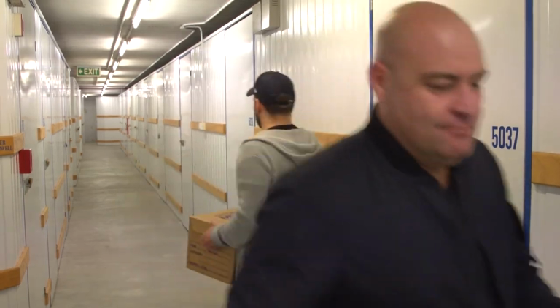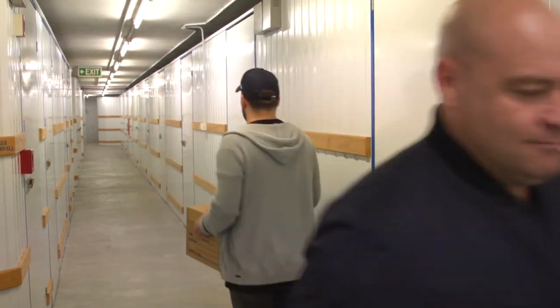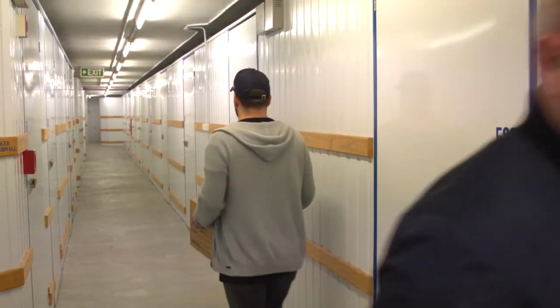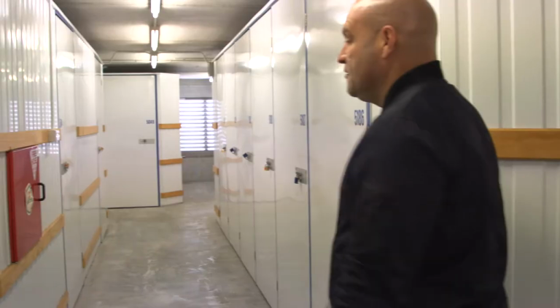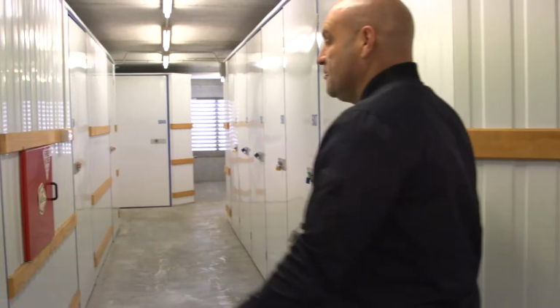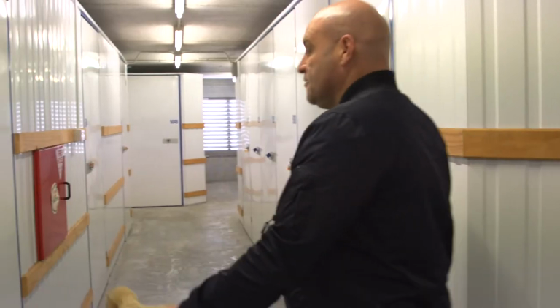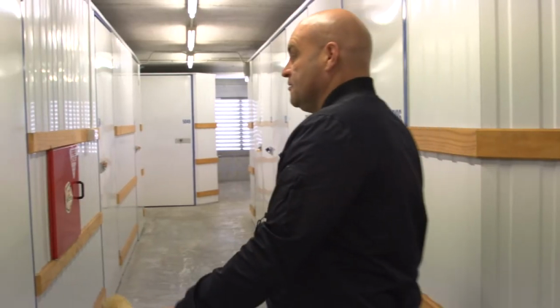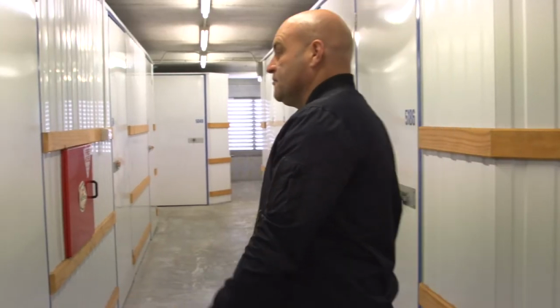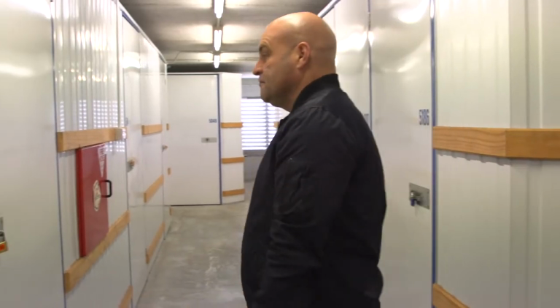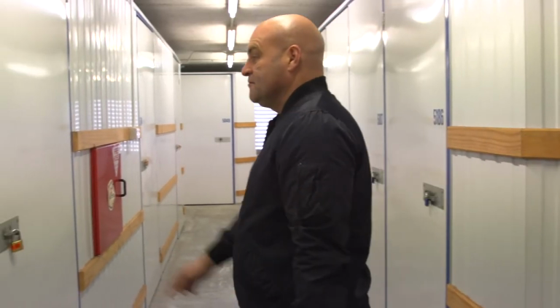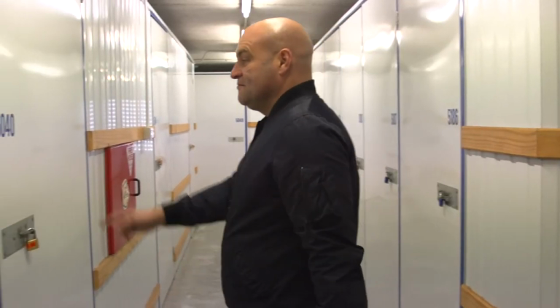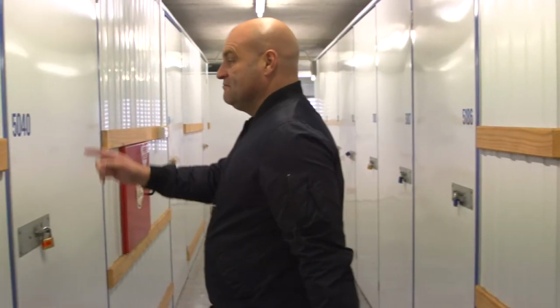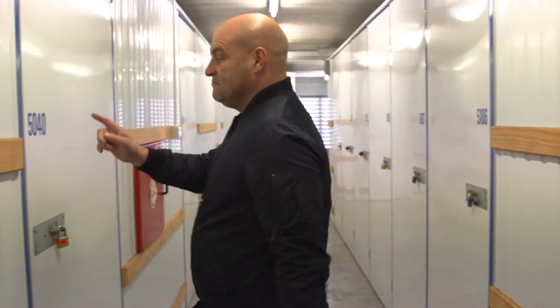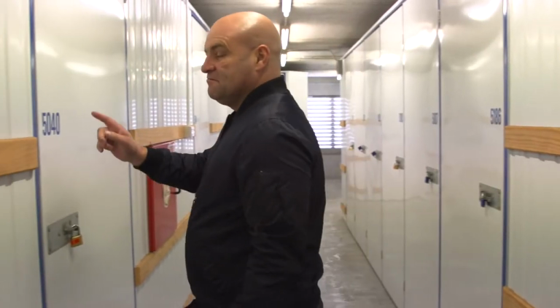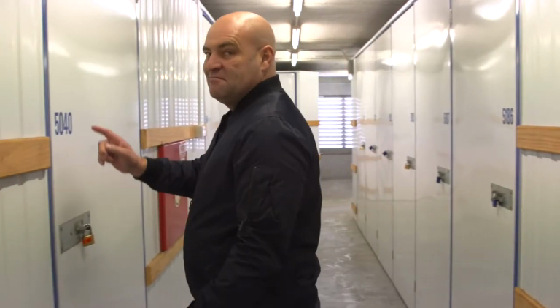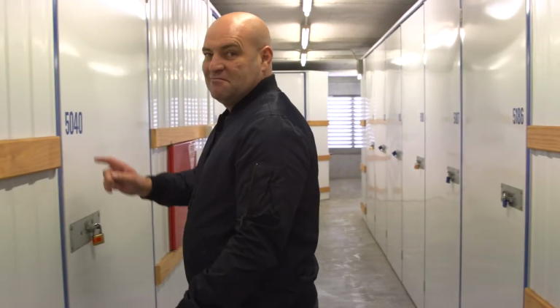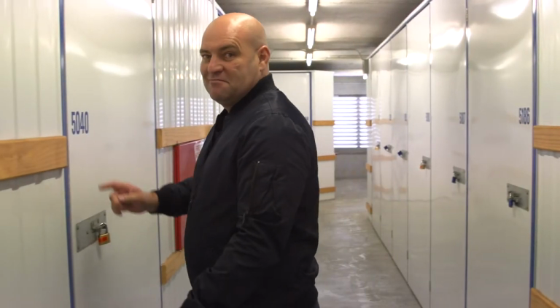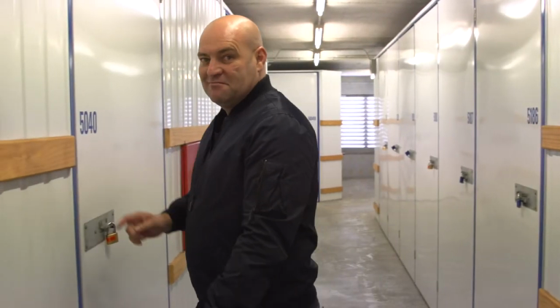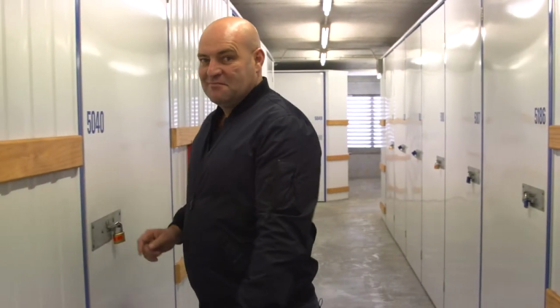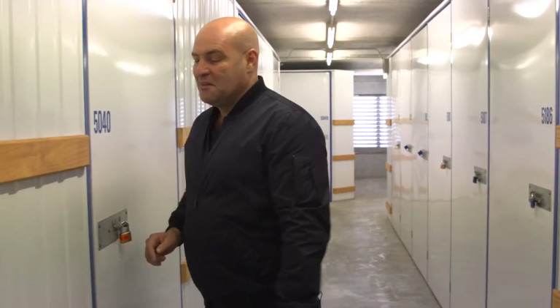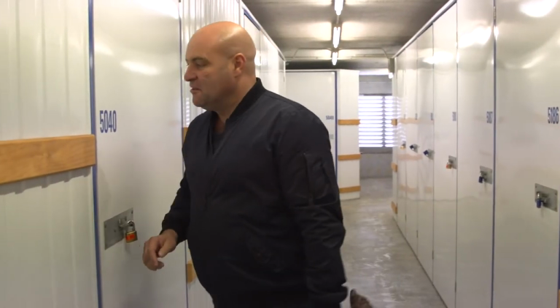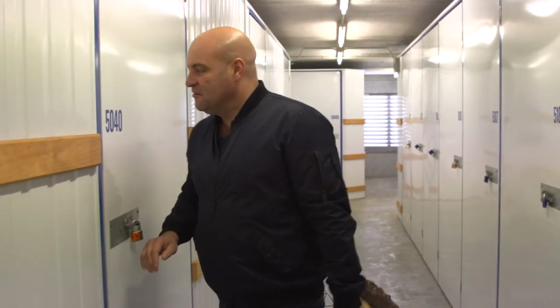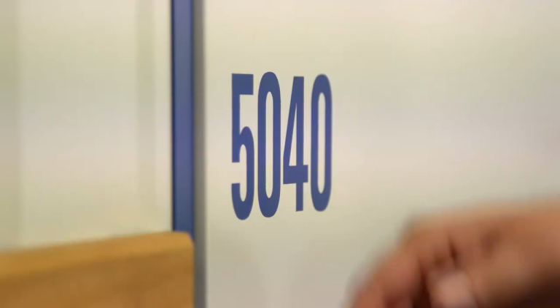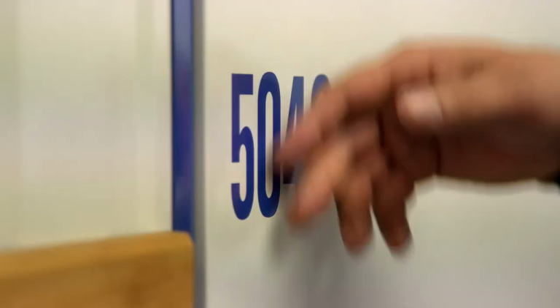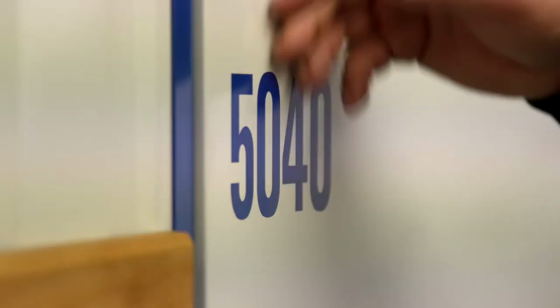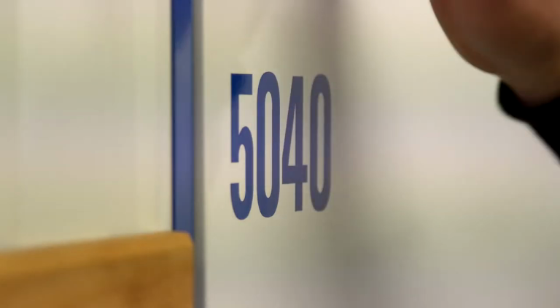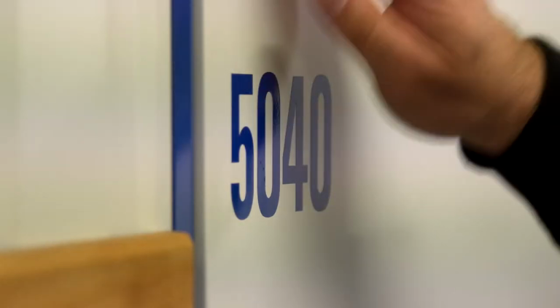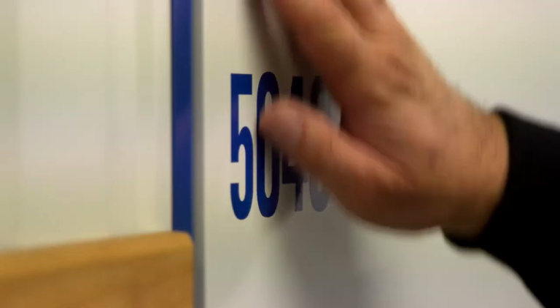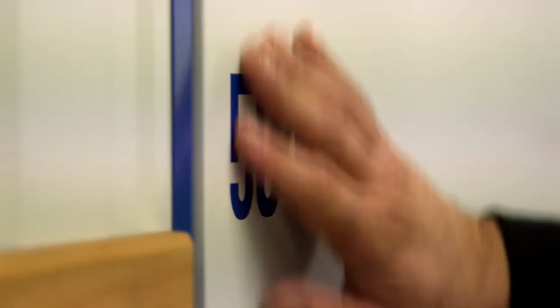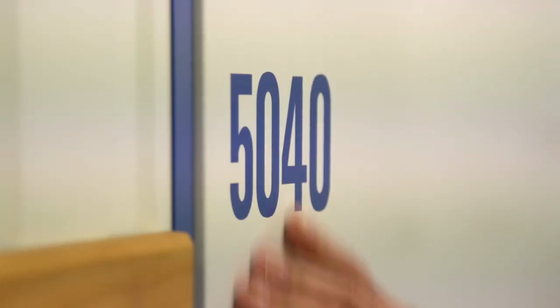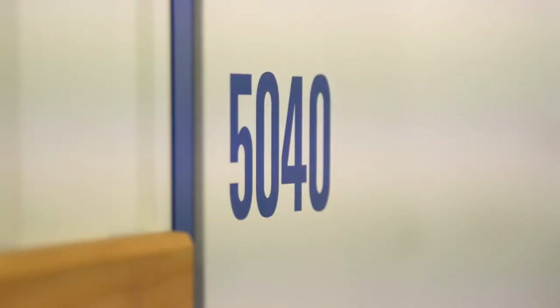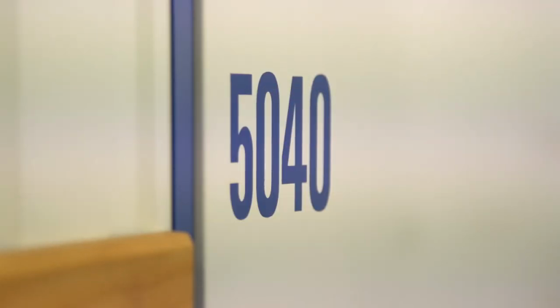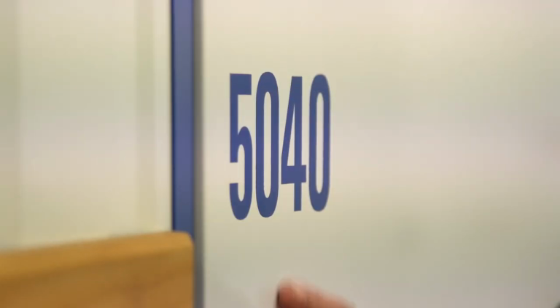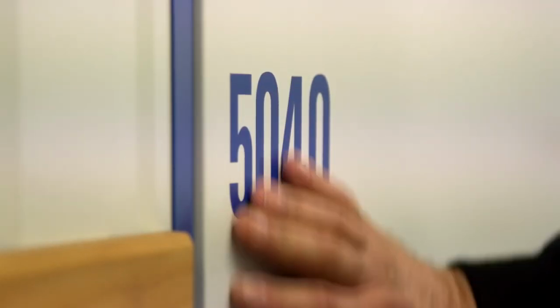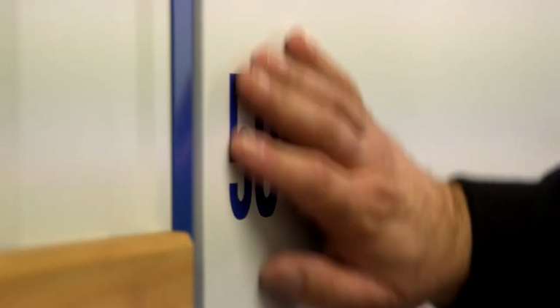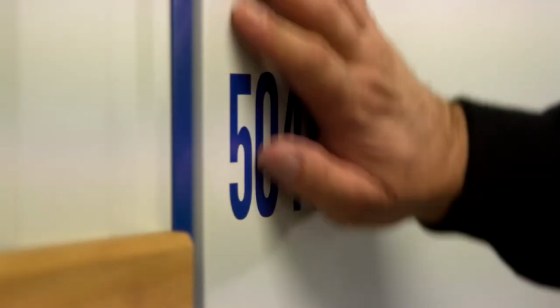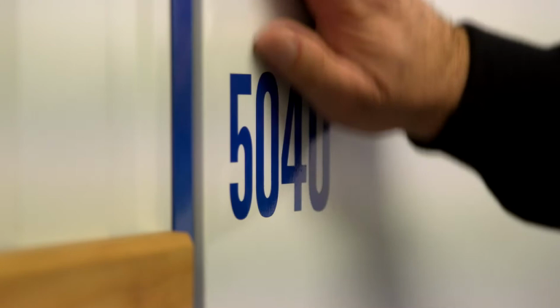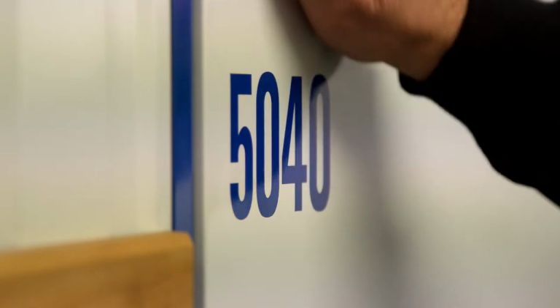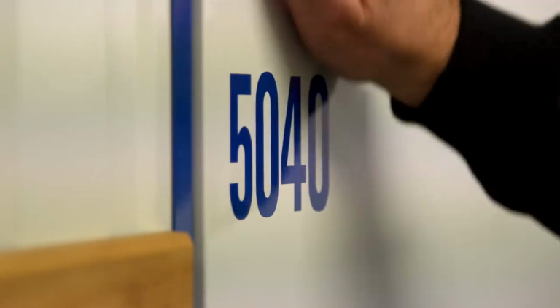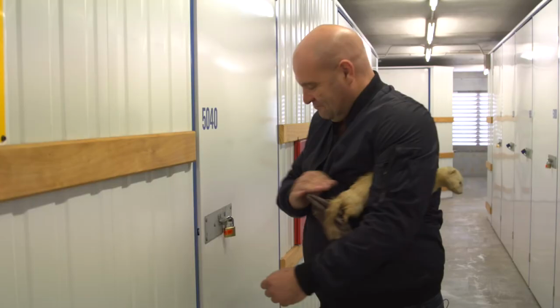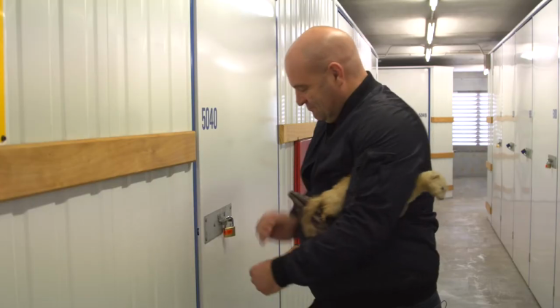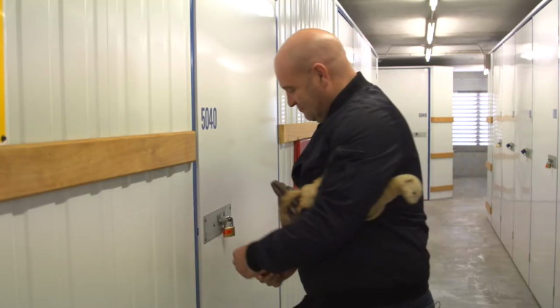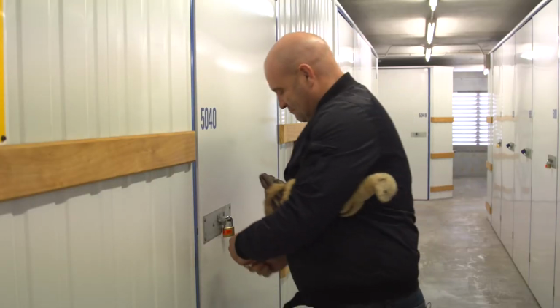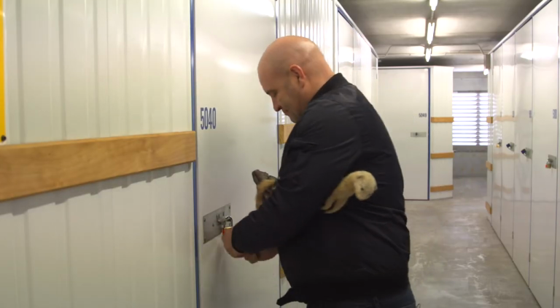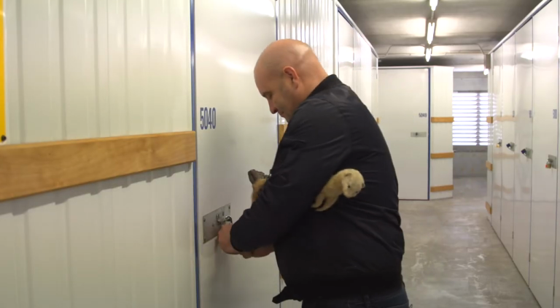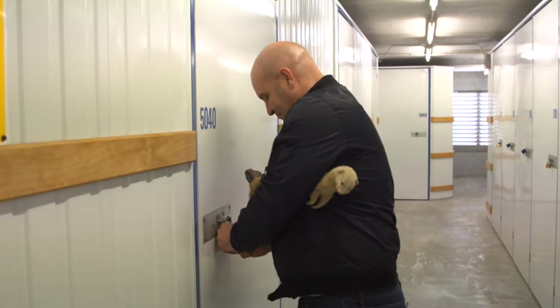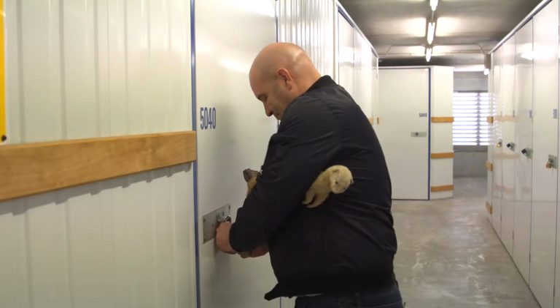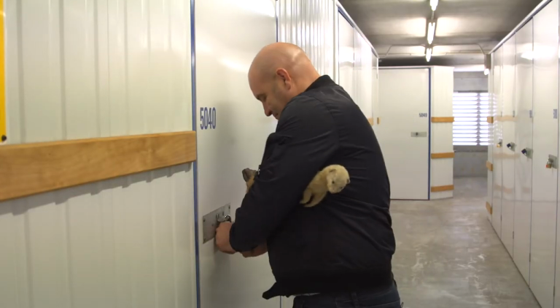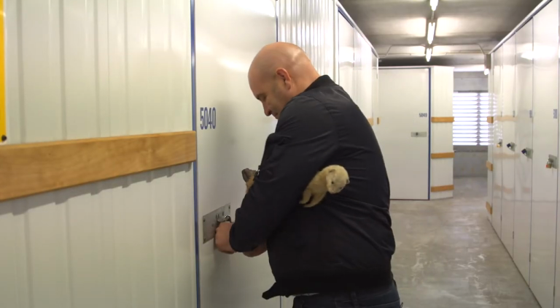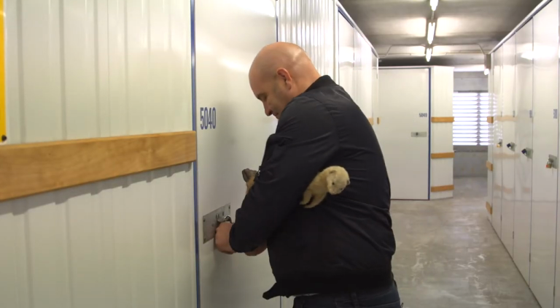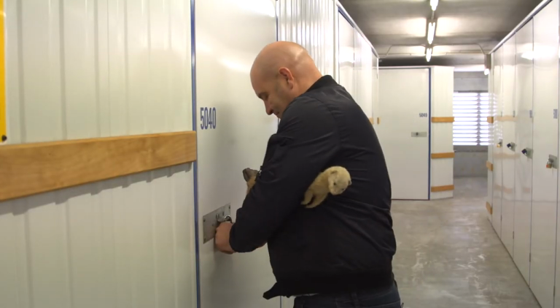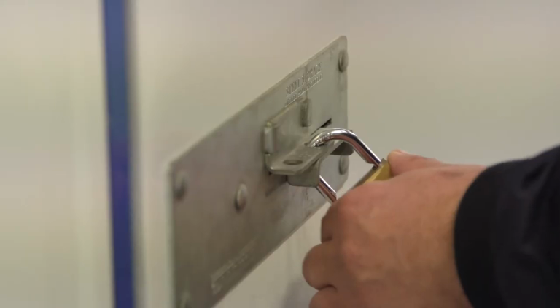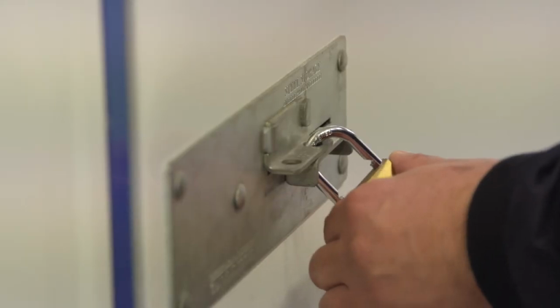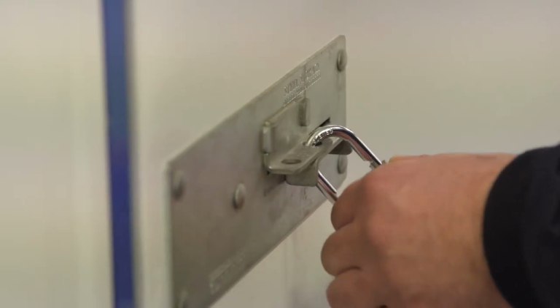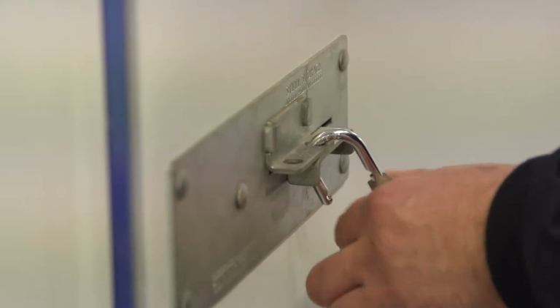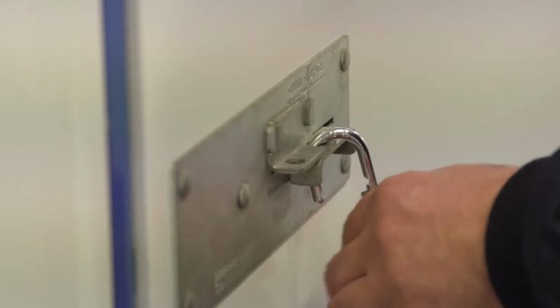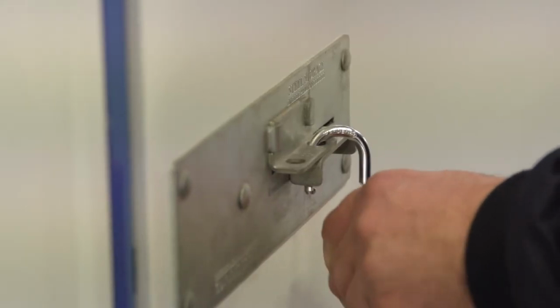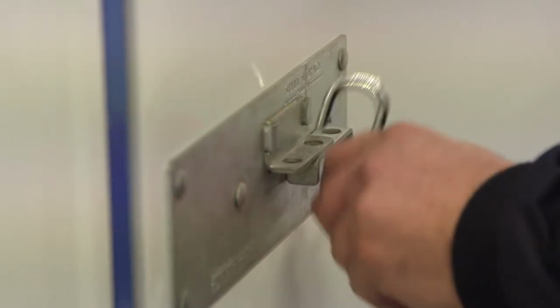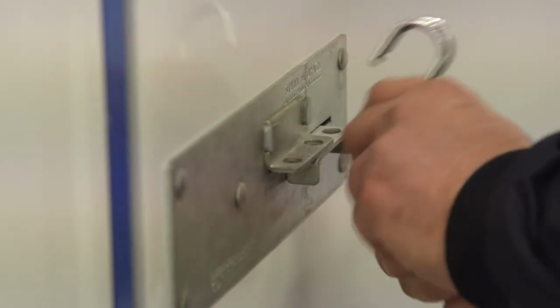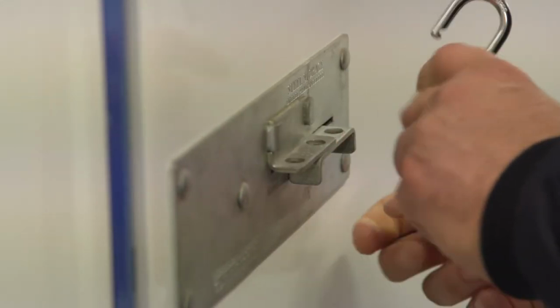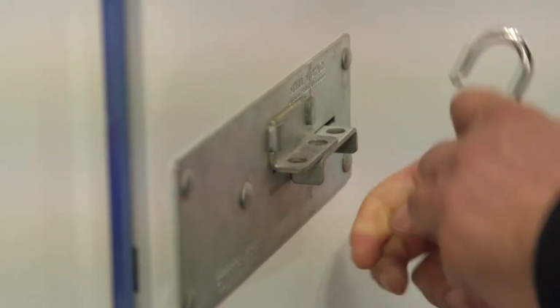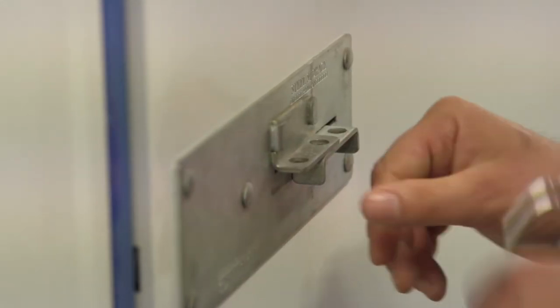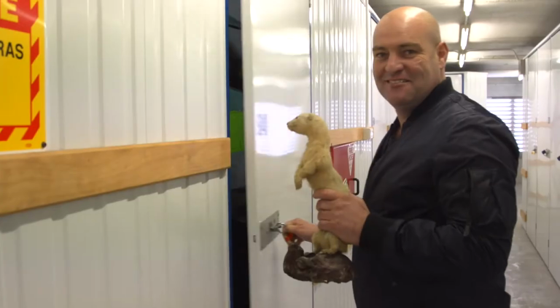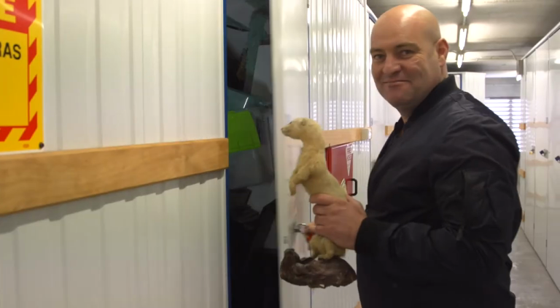You've made it to your locker. Boy, she's a beauty isn't she? Simply unlock it and you're in business.